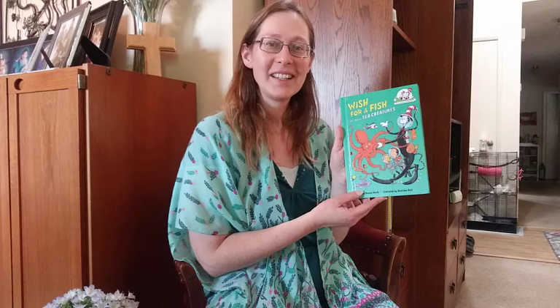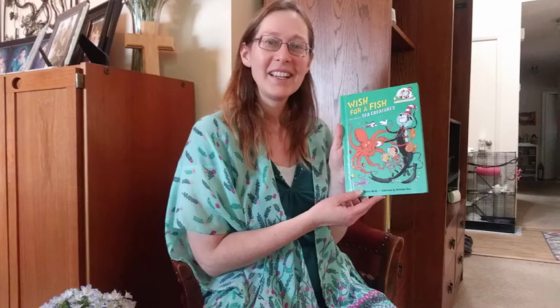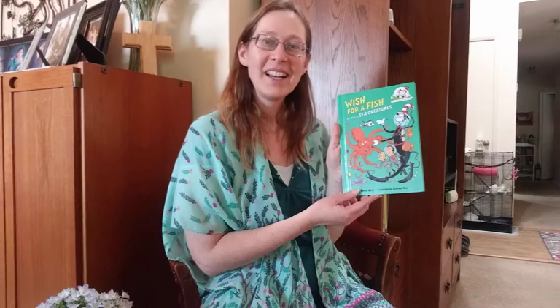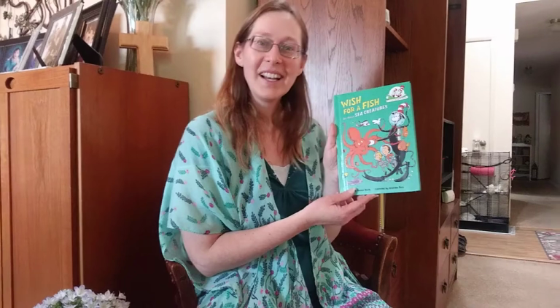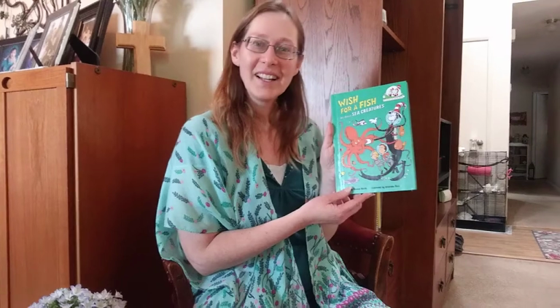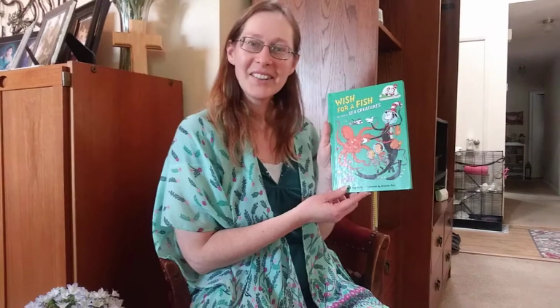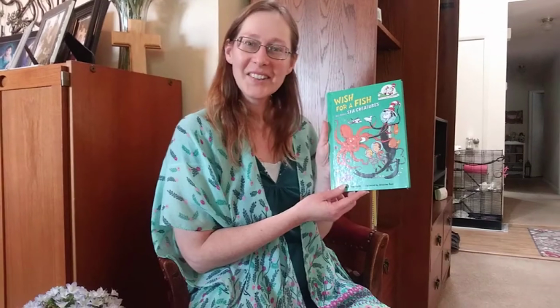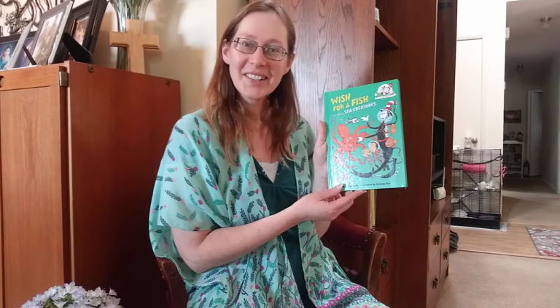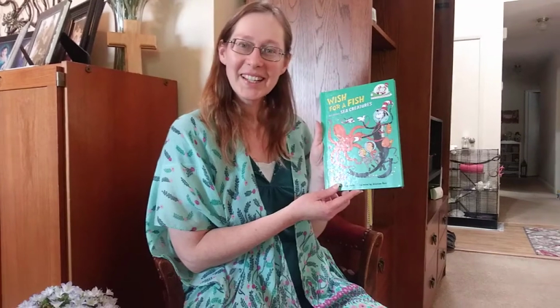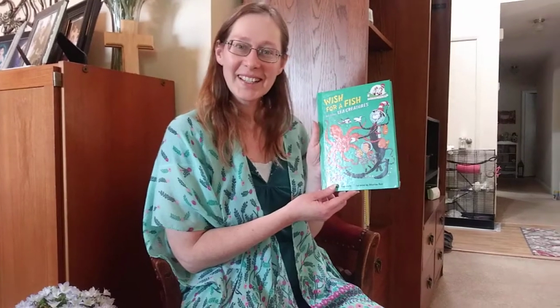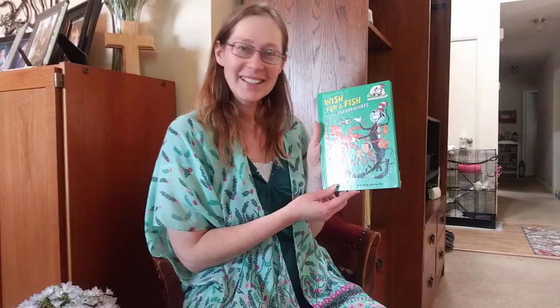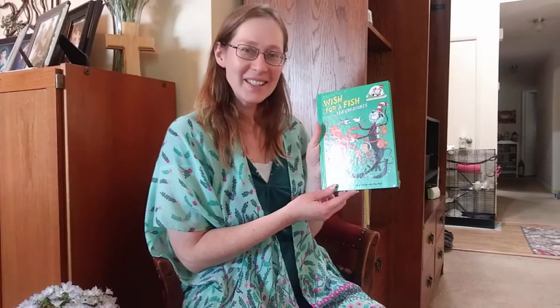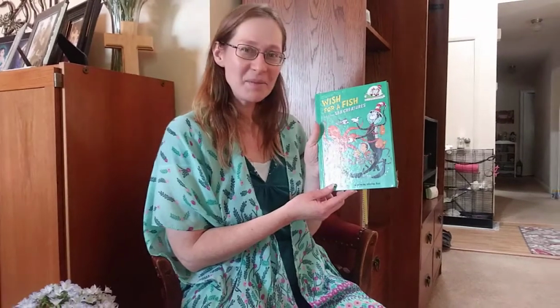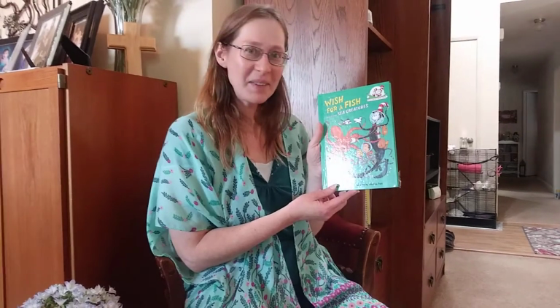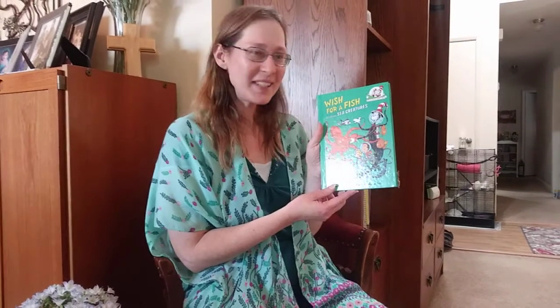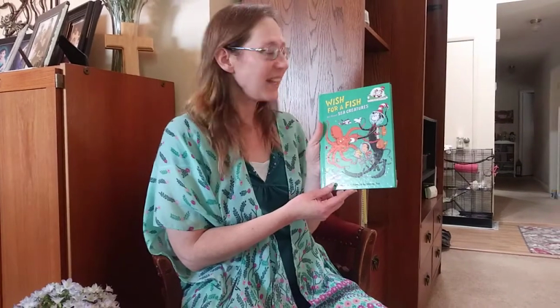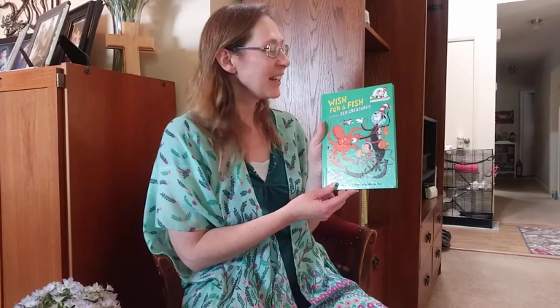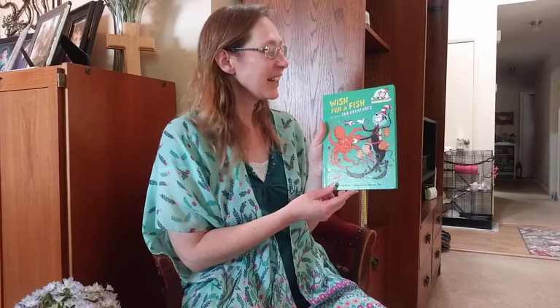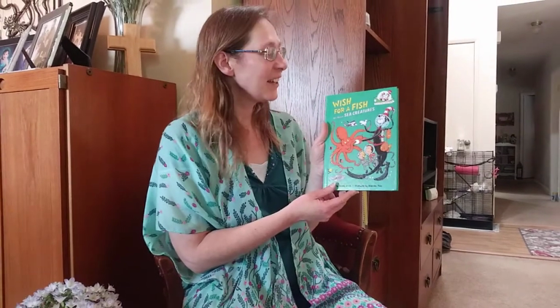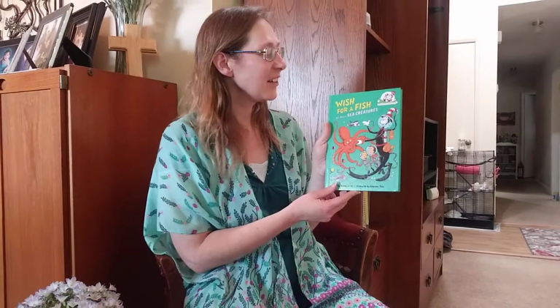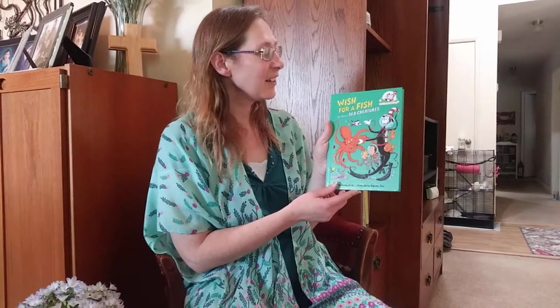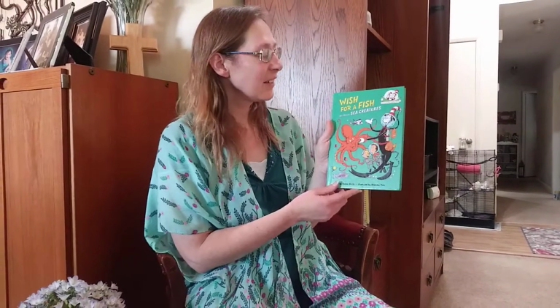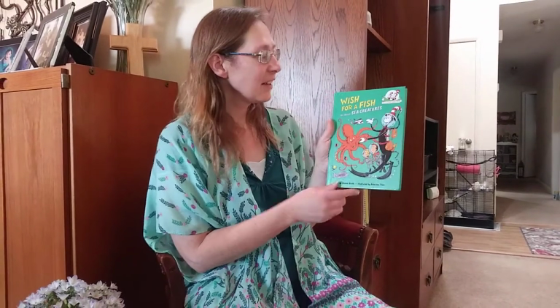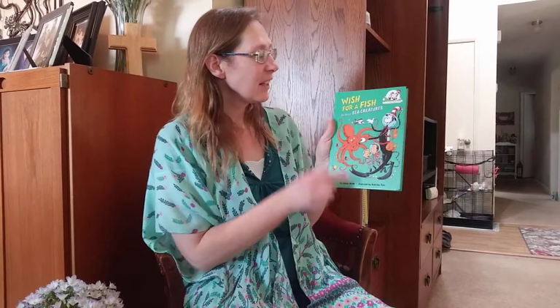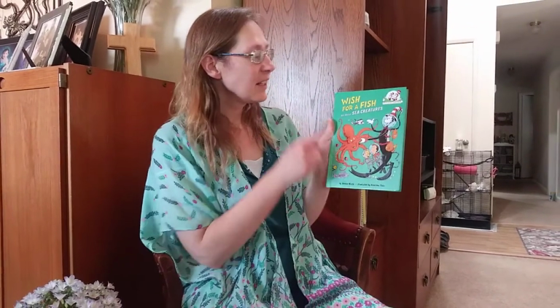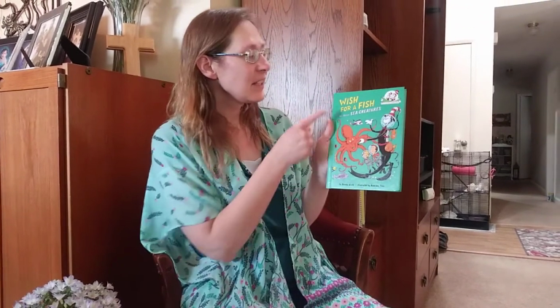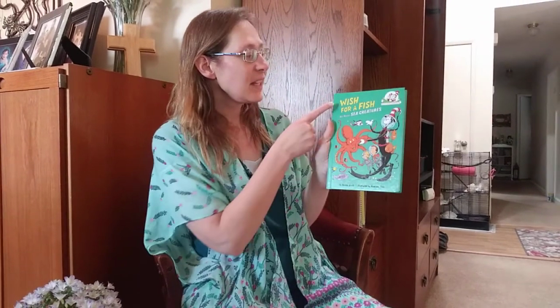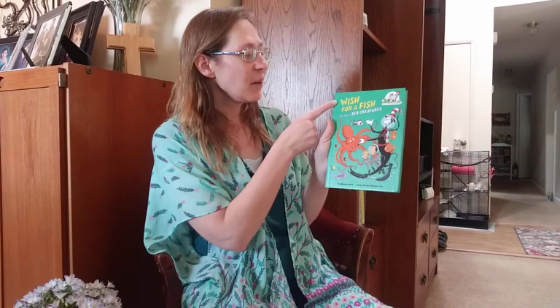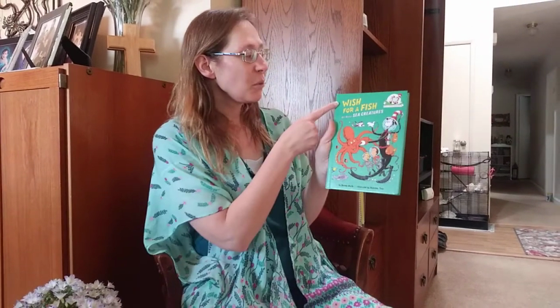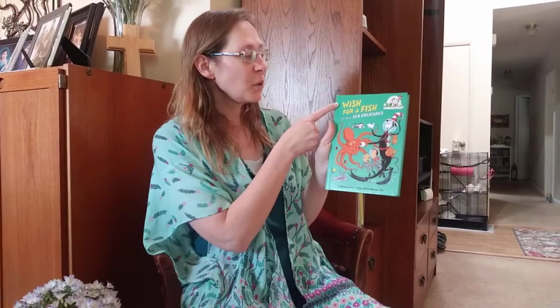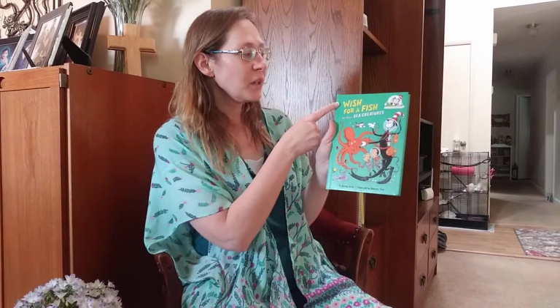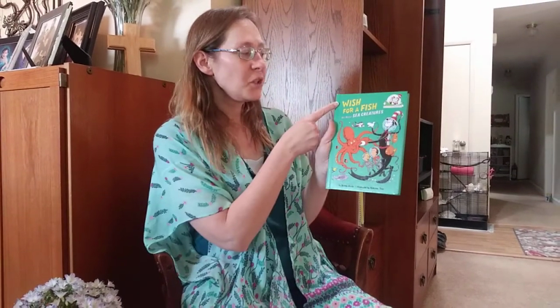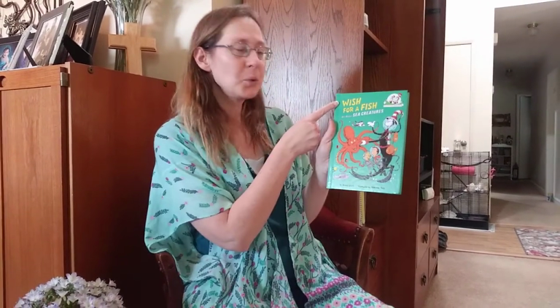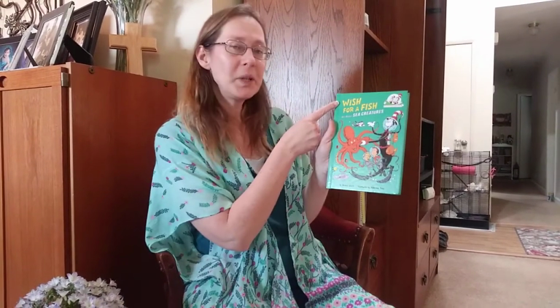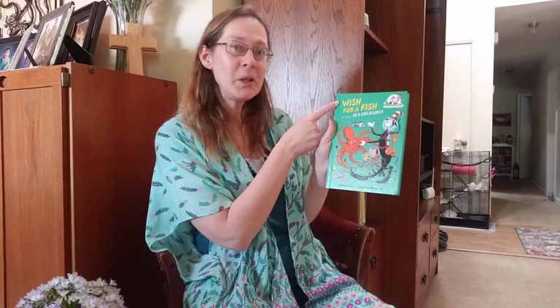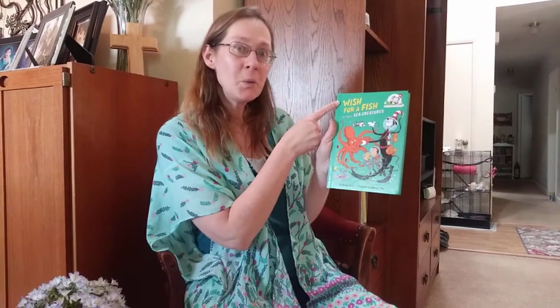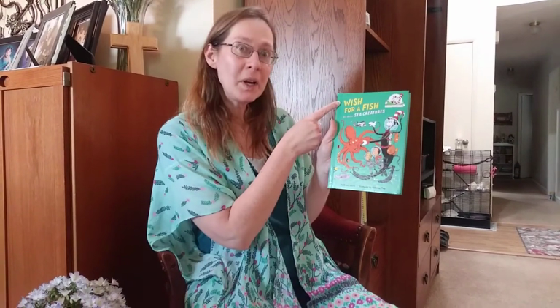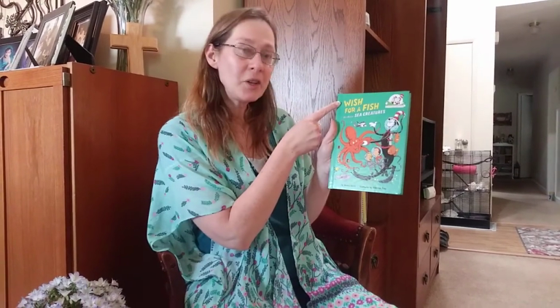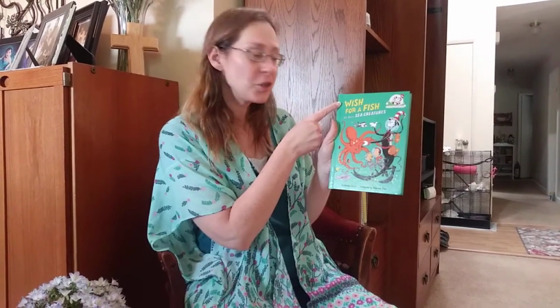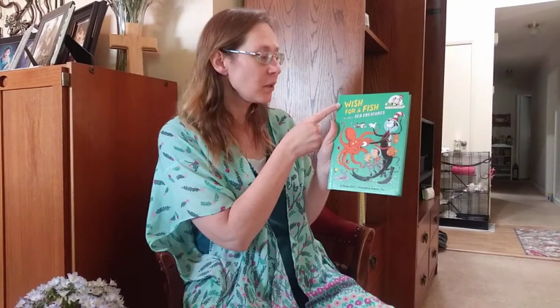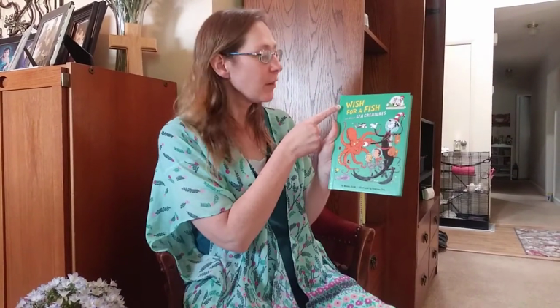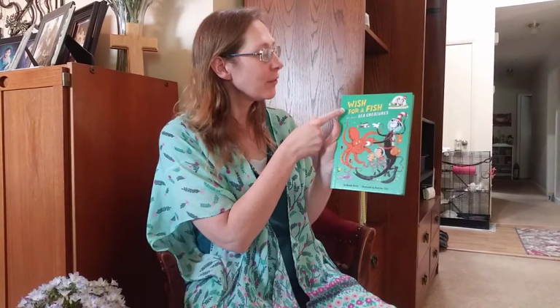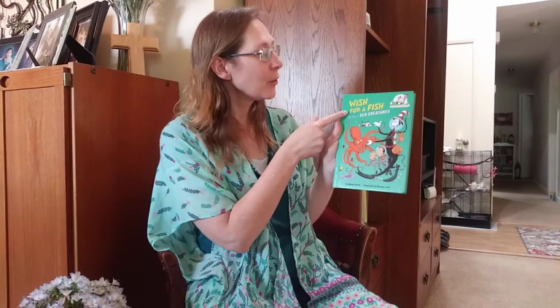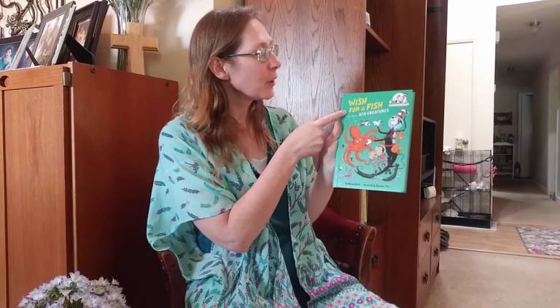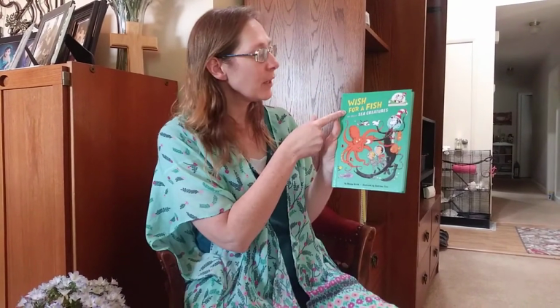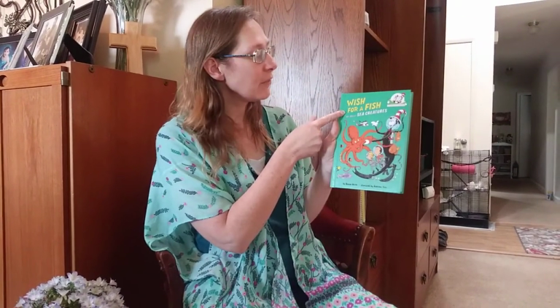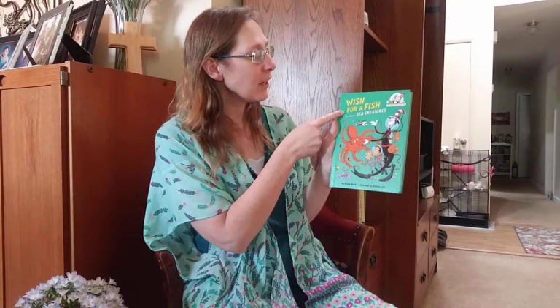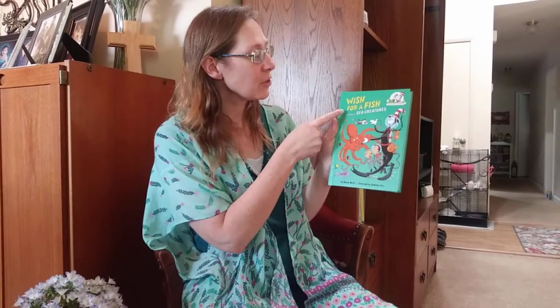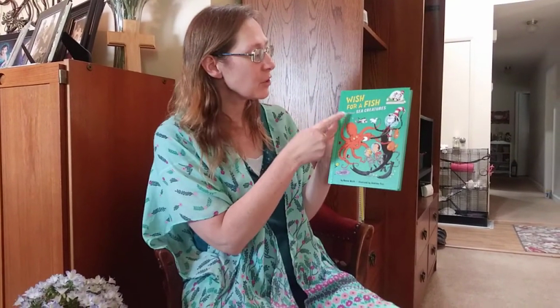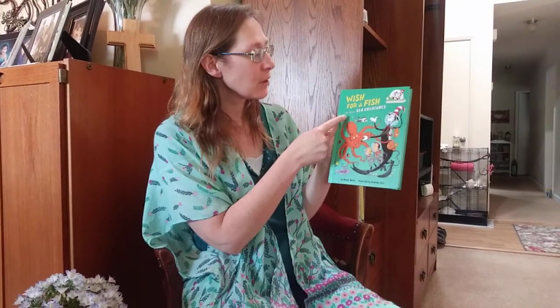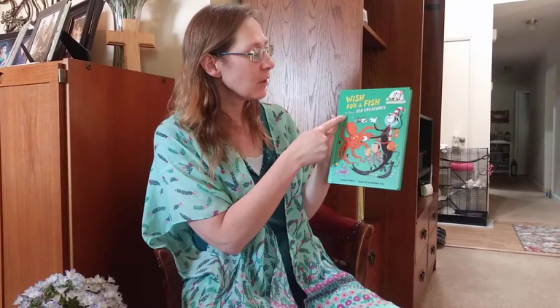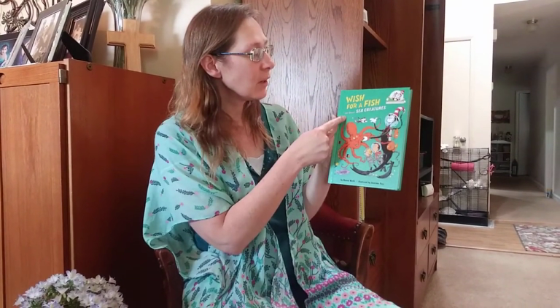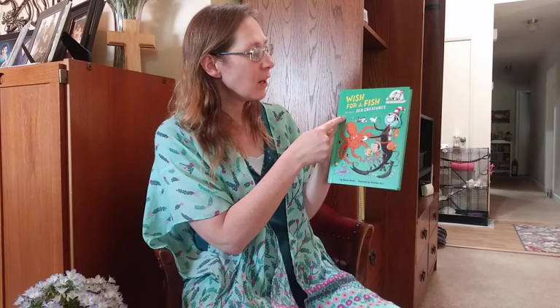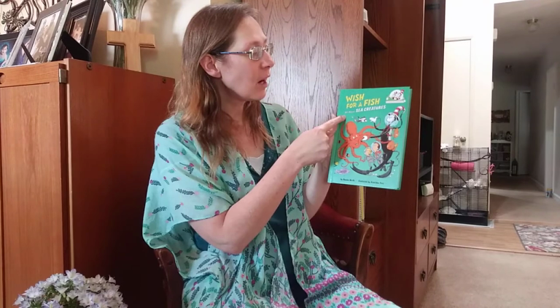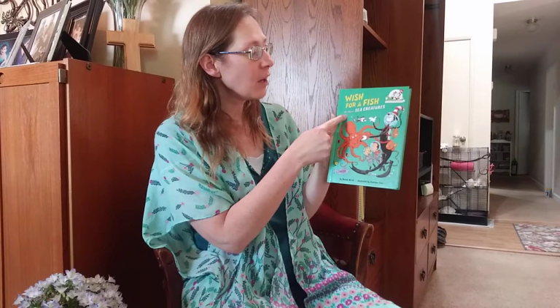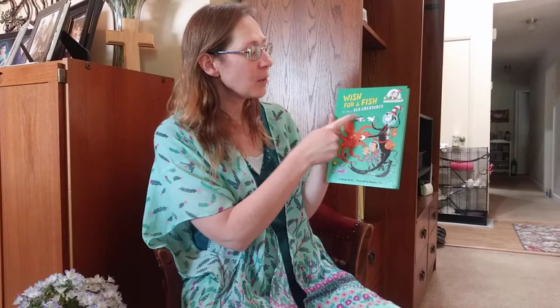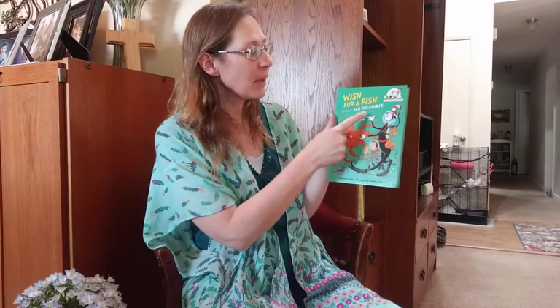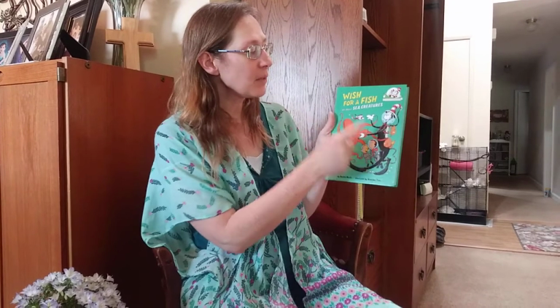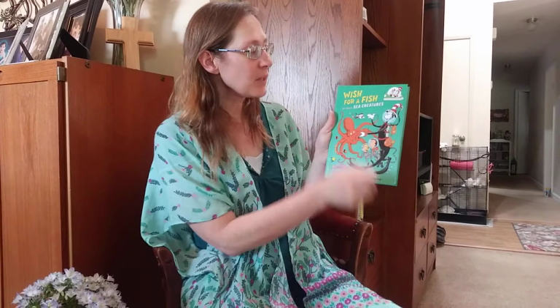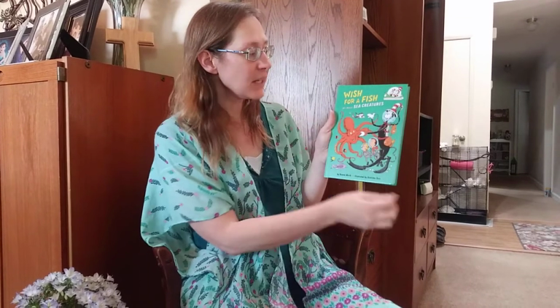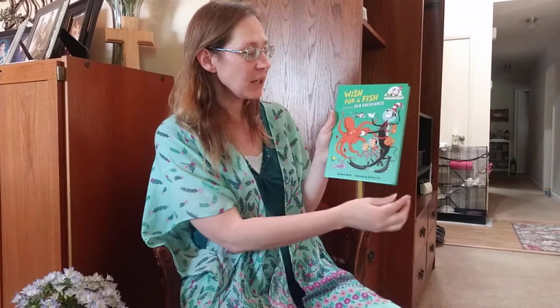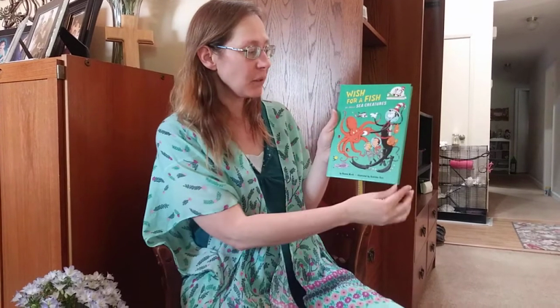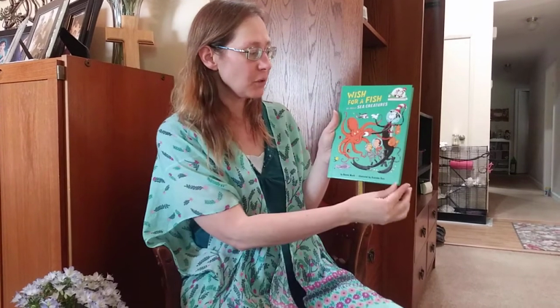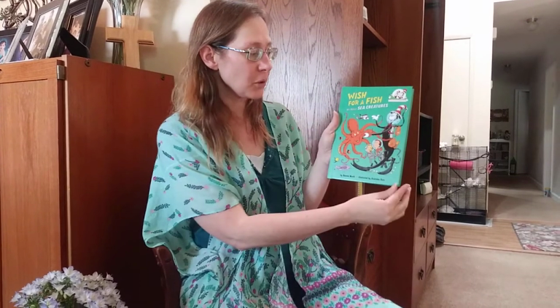Hello kids, Miss Hannah here. Today we're going to read Wish for a Fish, all about sea creatures.